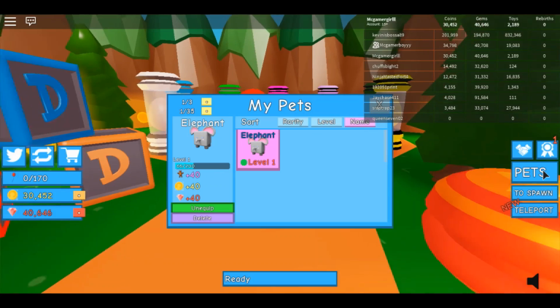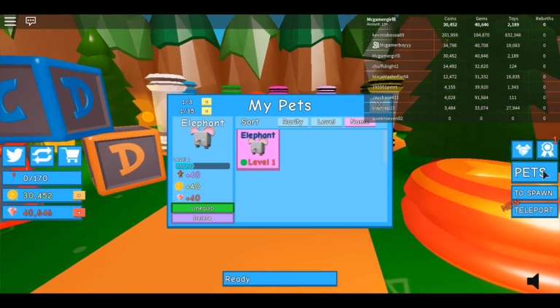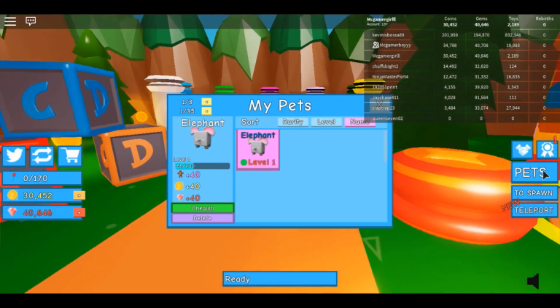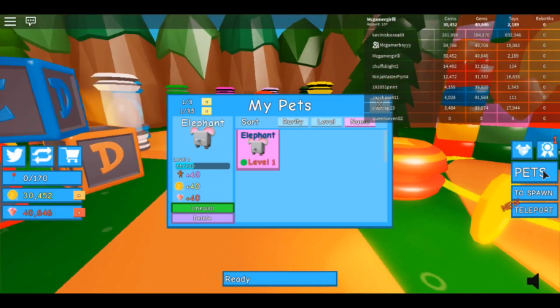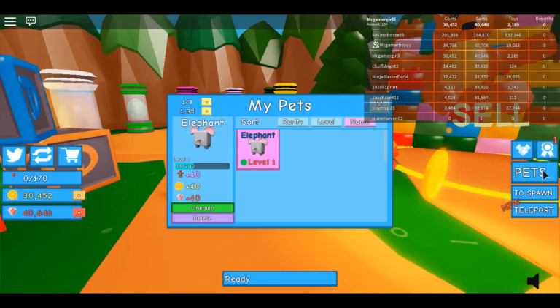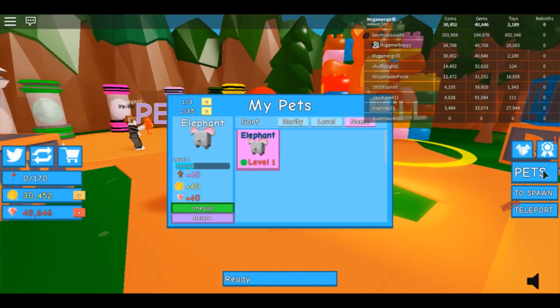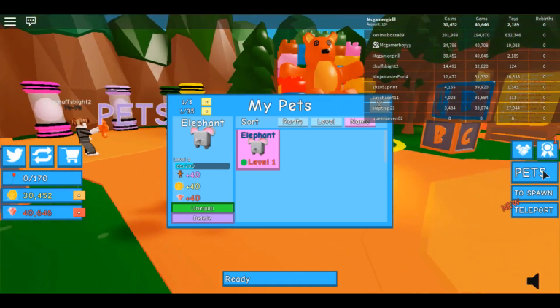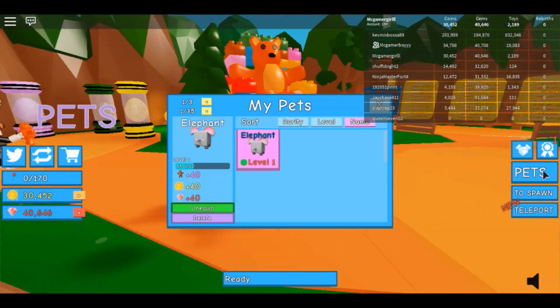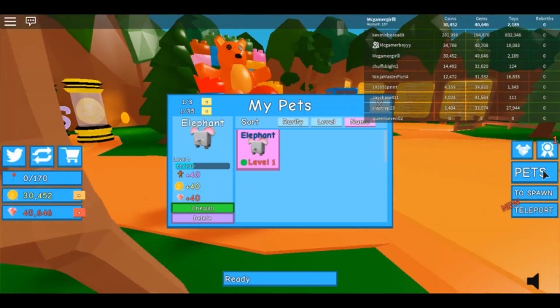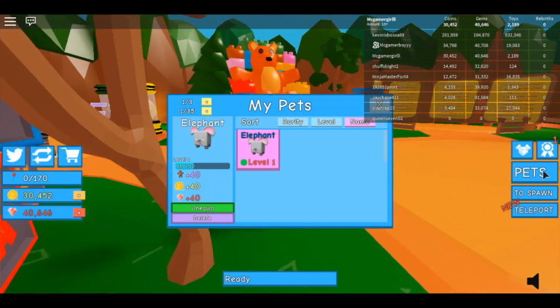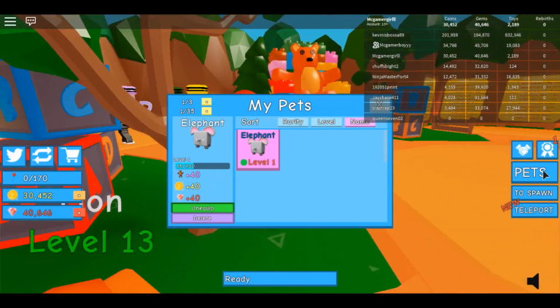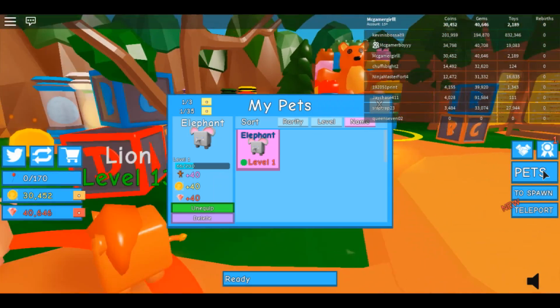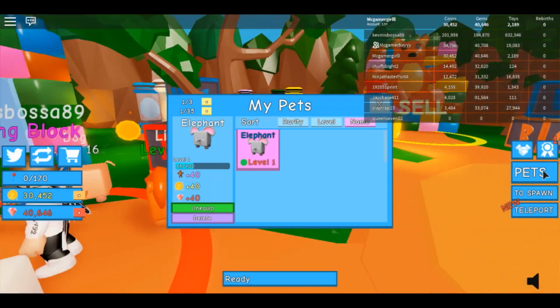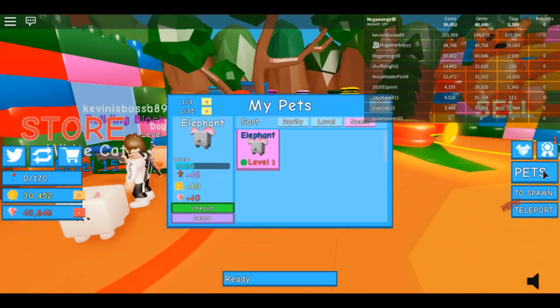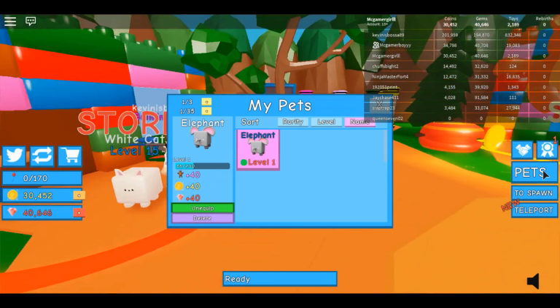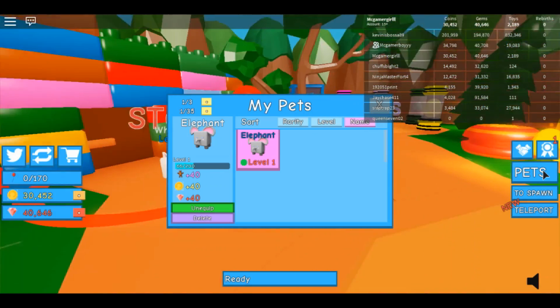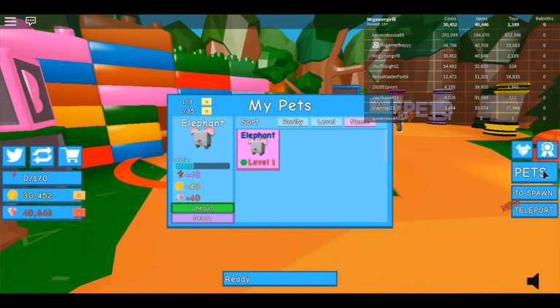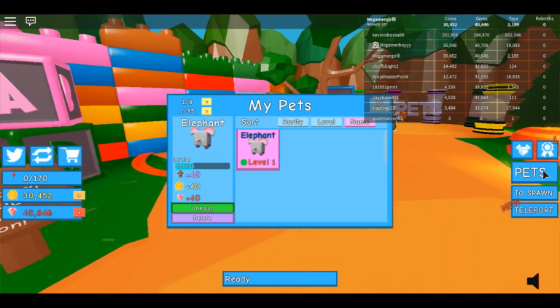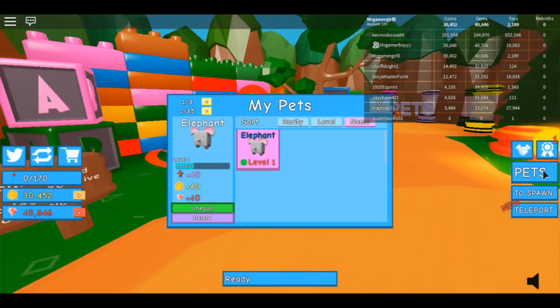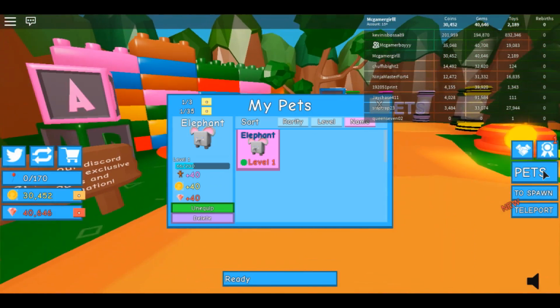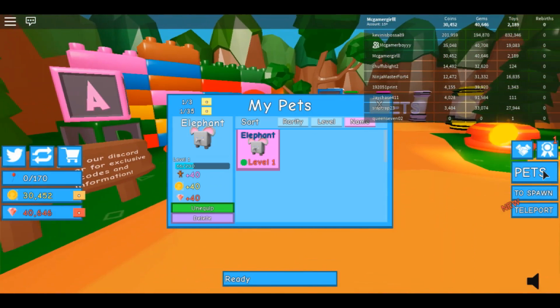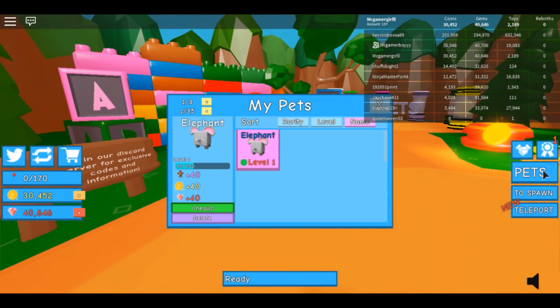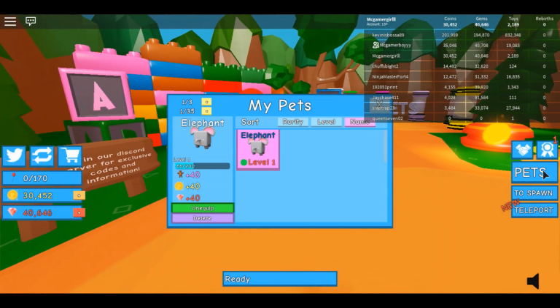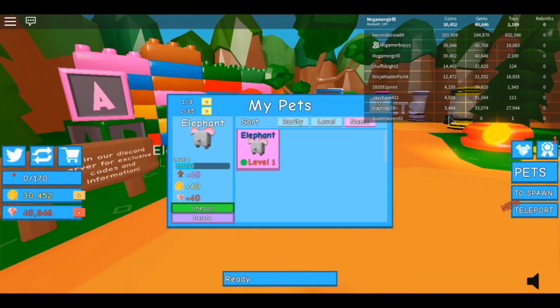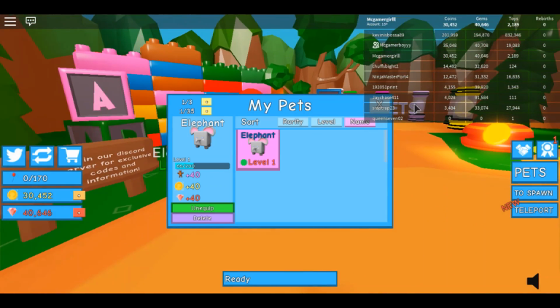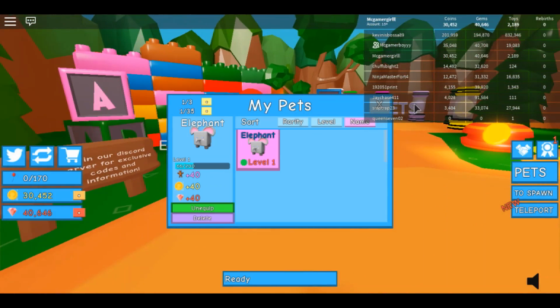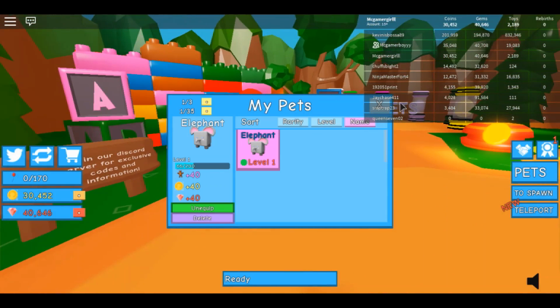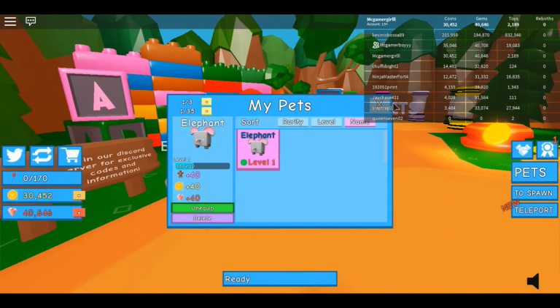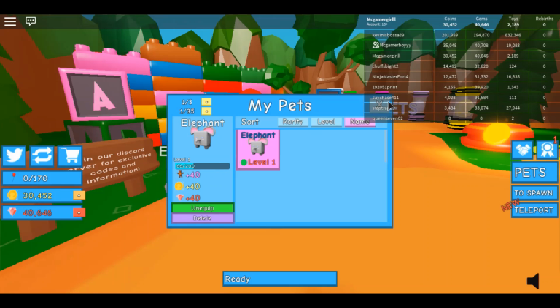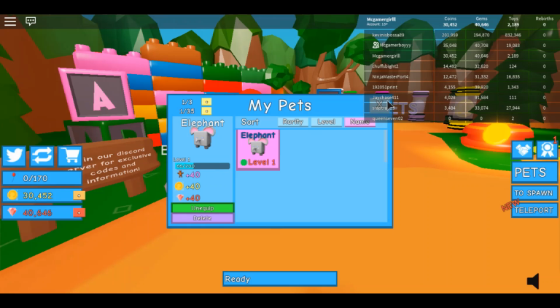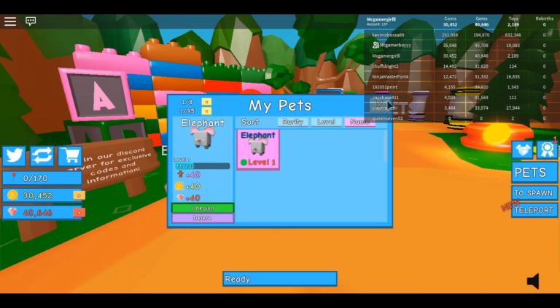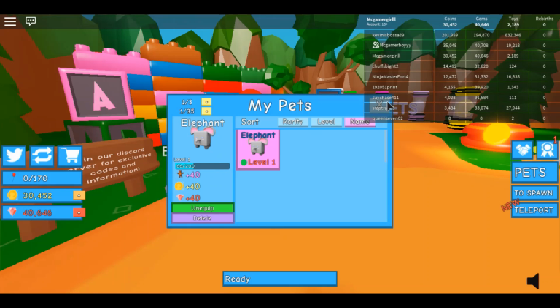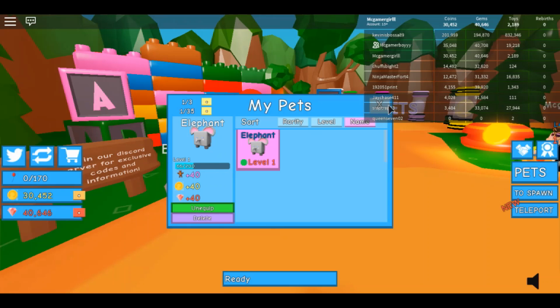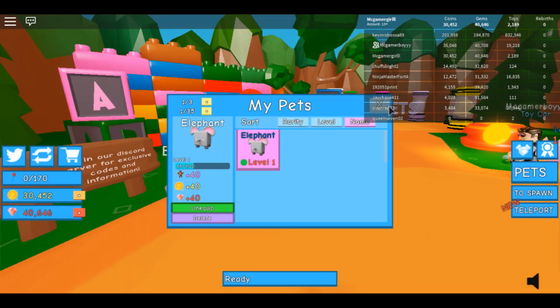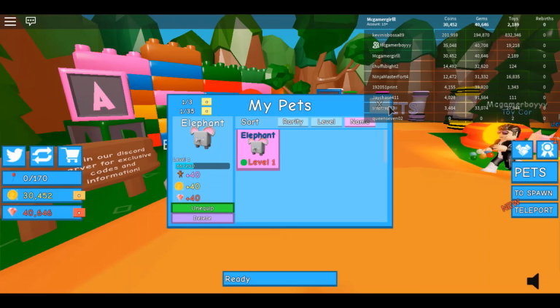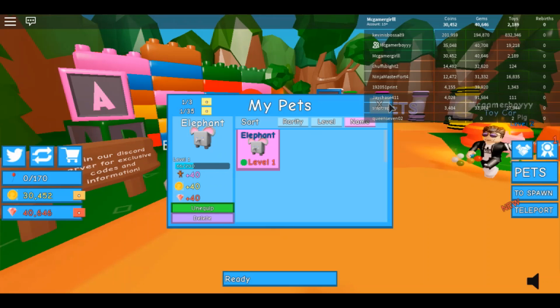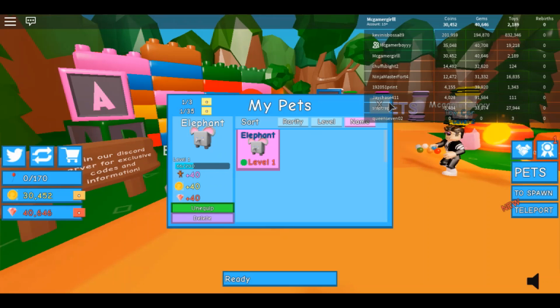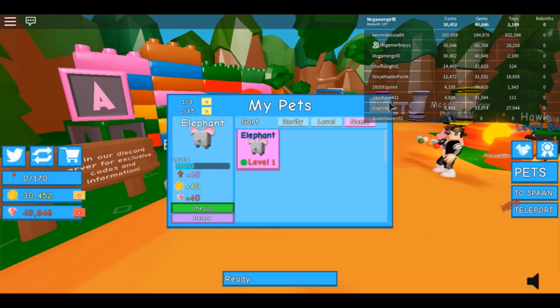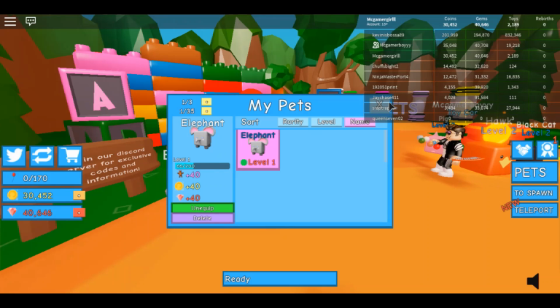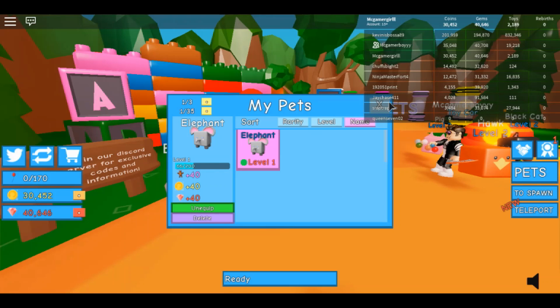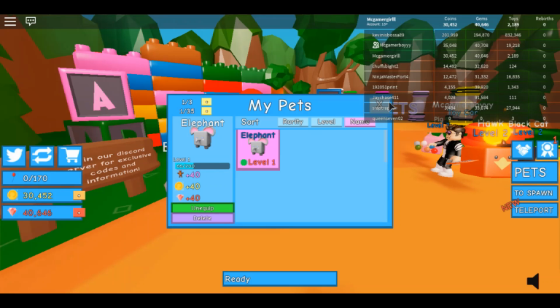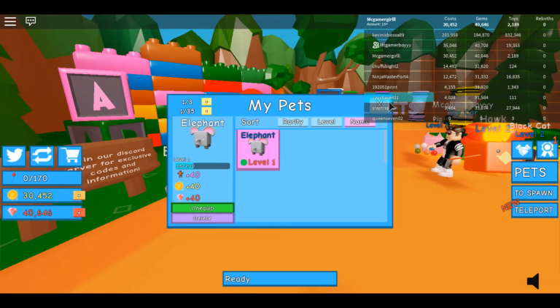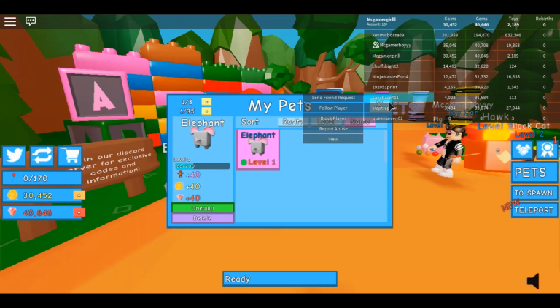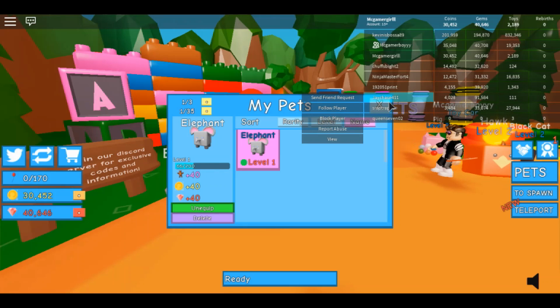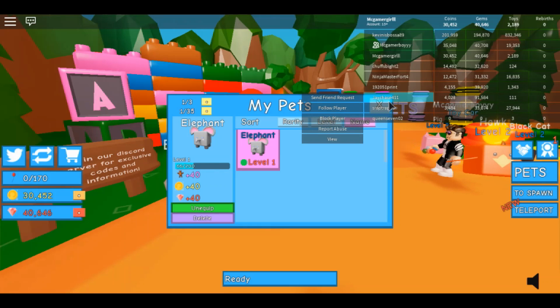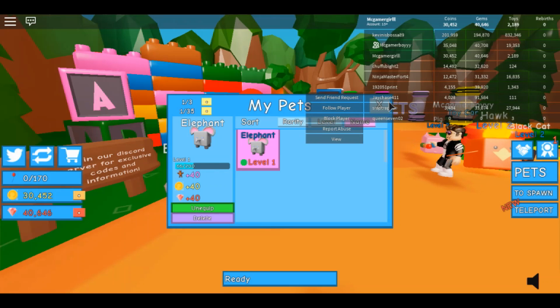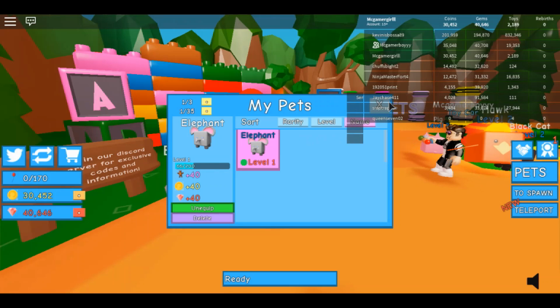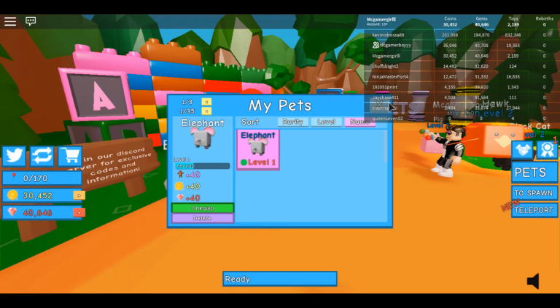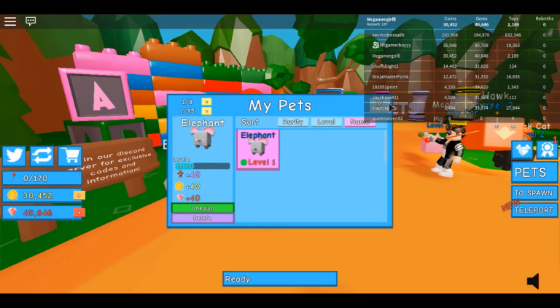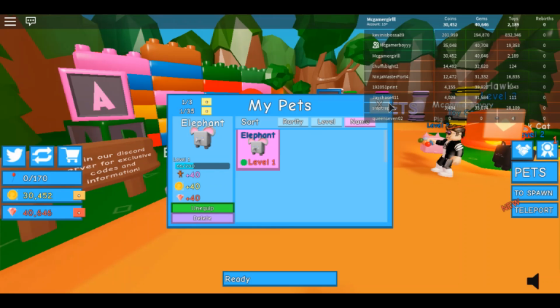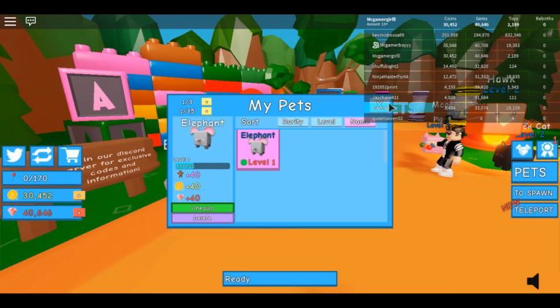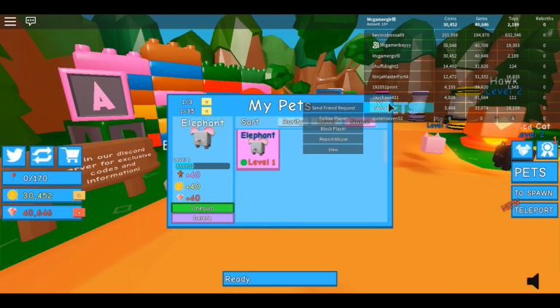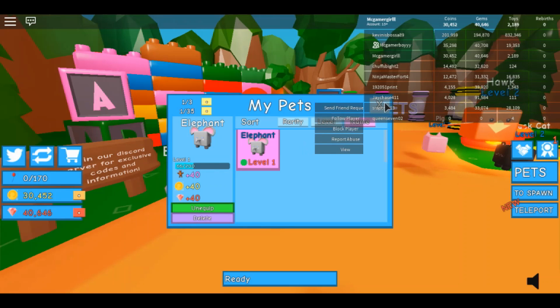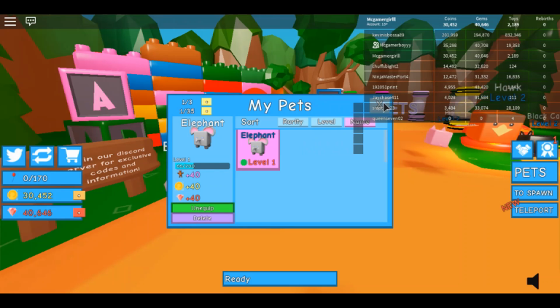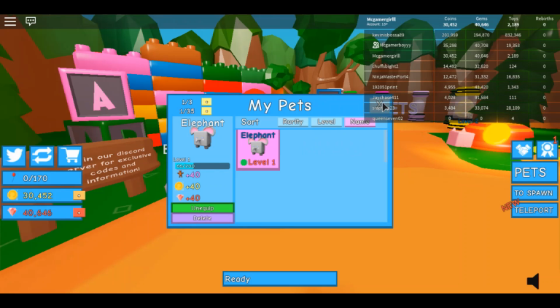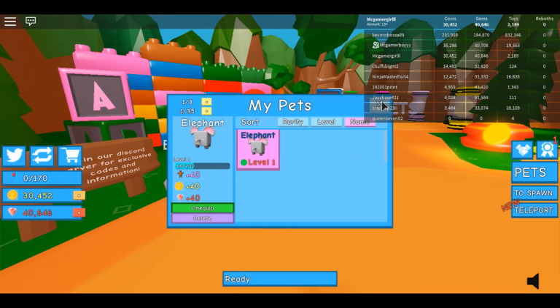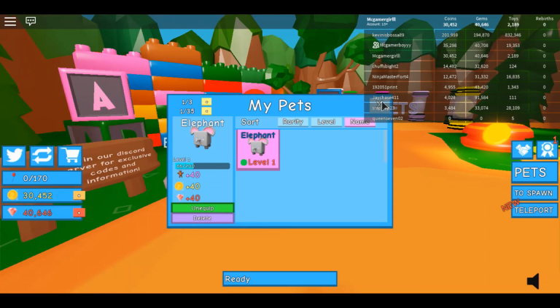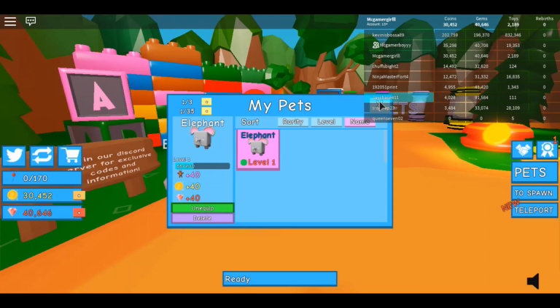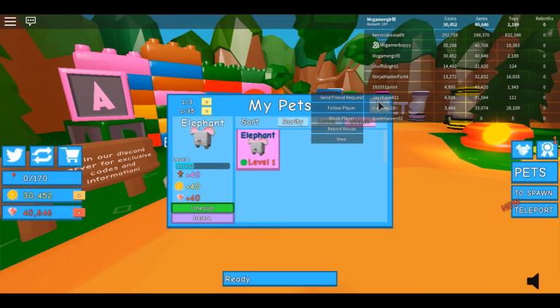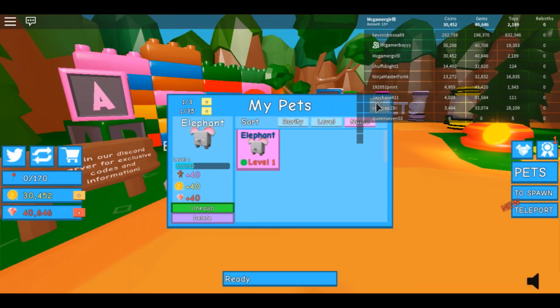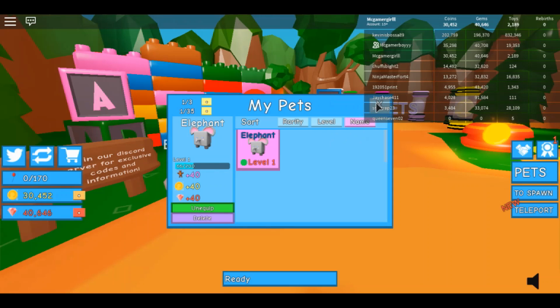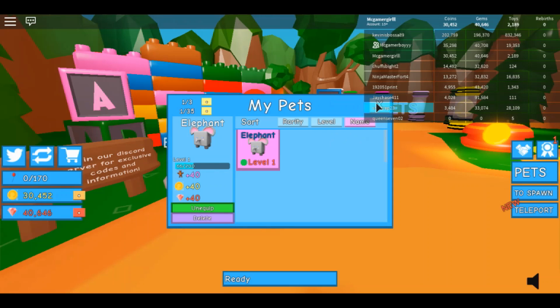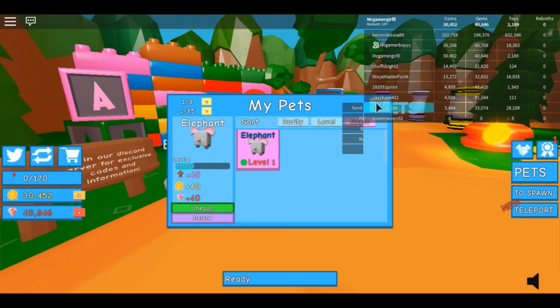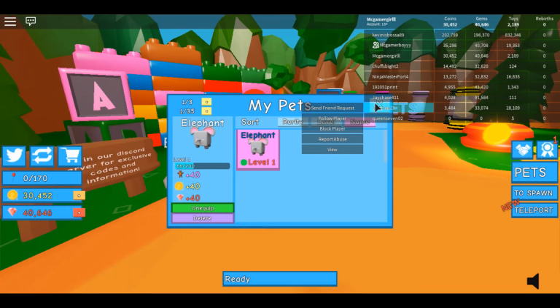My hawk is more creepy. No, my elephant is cuter. My pig is more cute. The elephant says it gives you 14 moves, 40 gems and 40 coins.